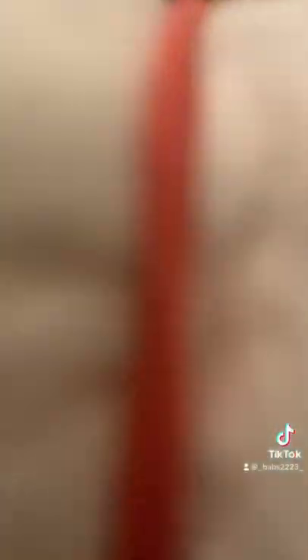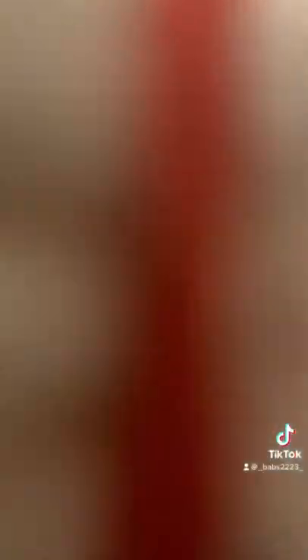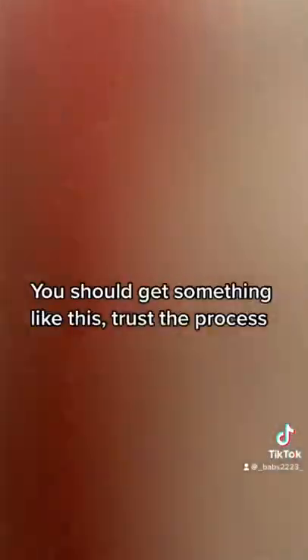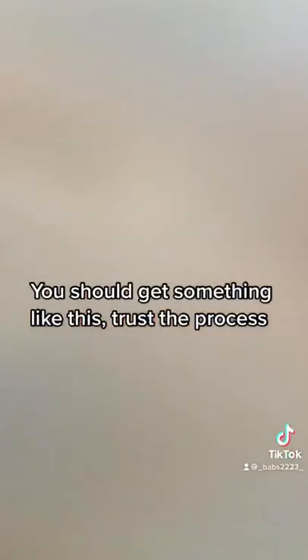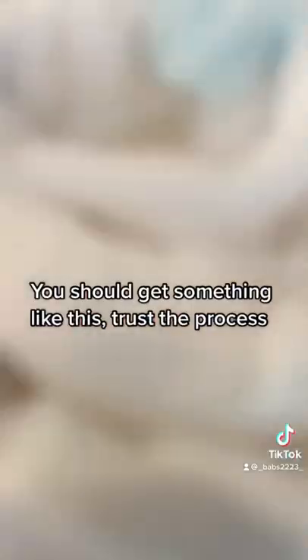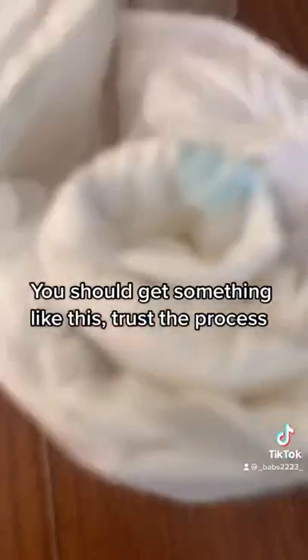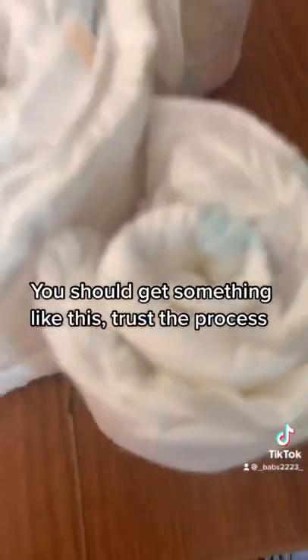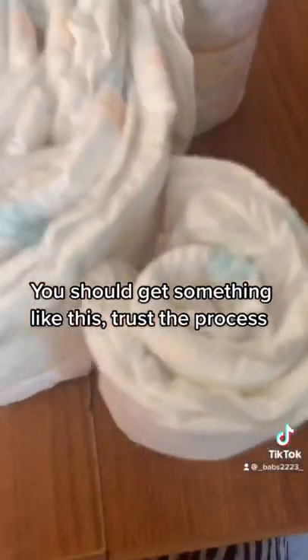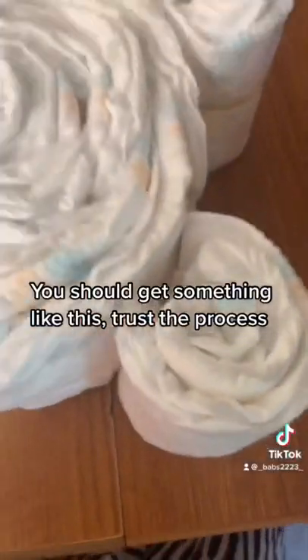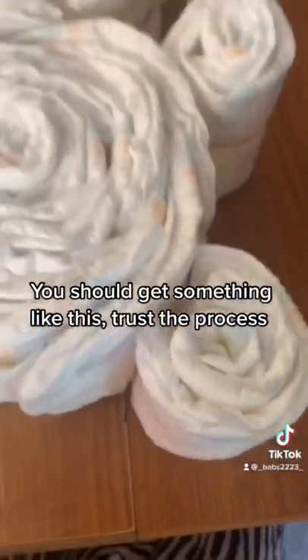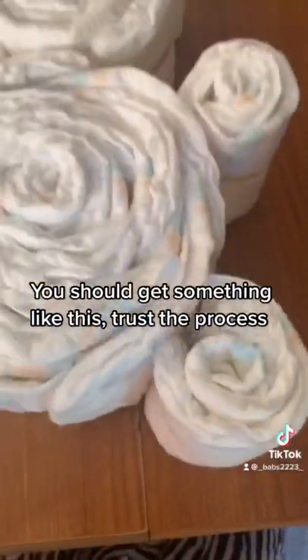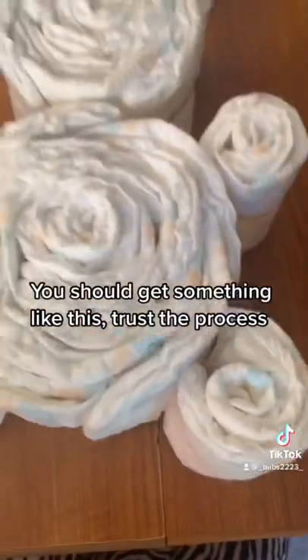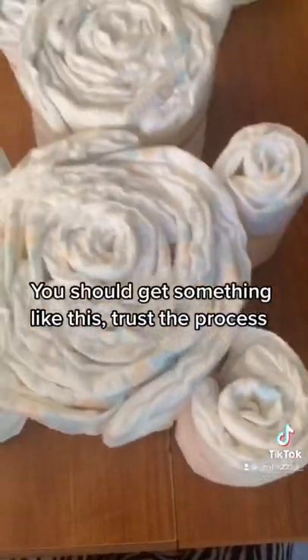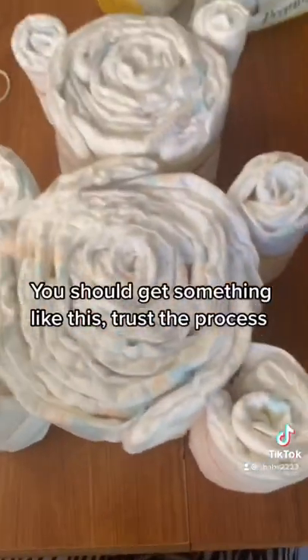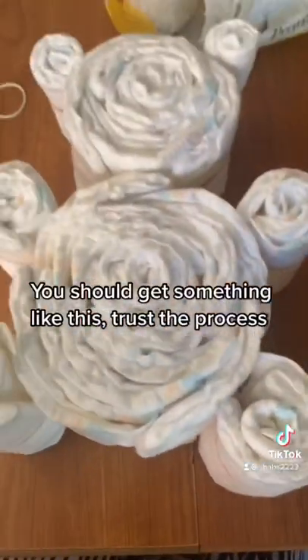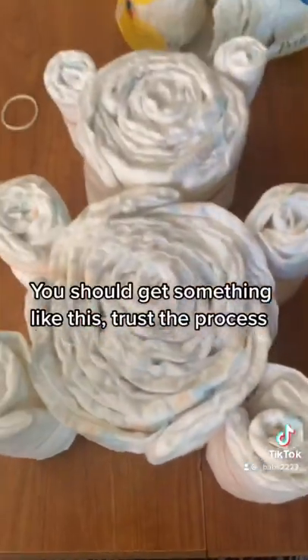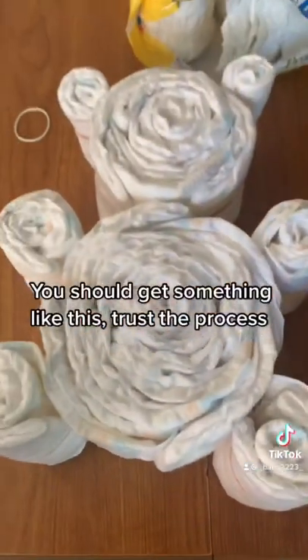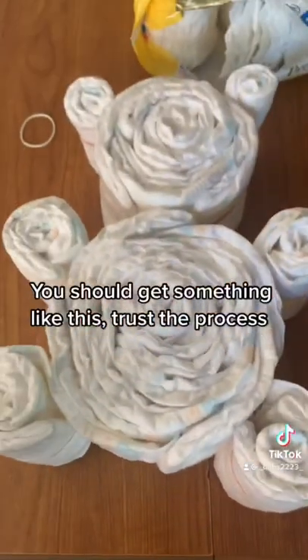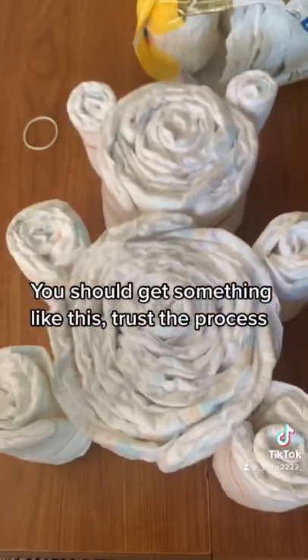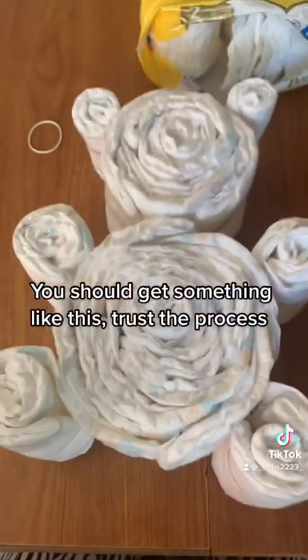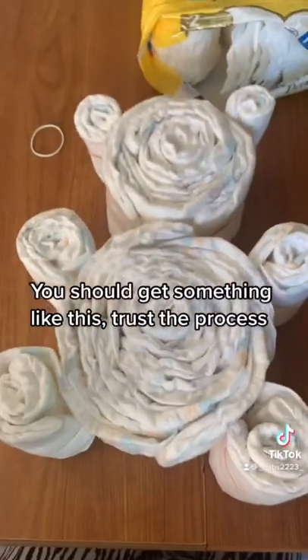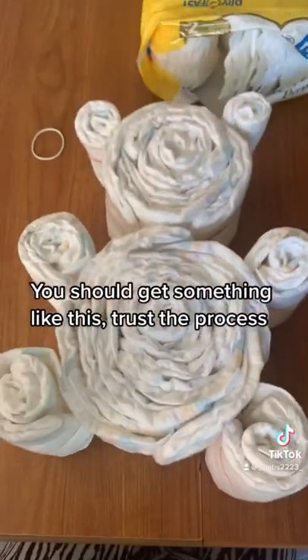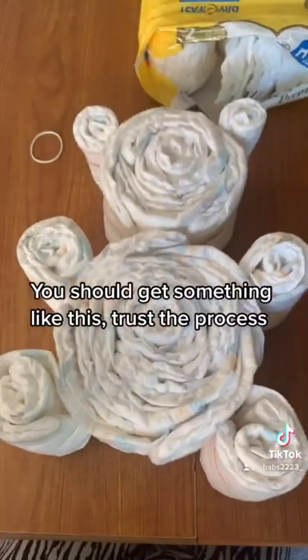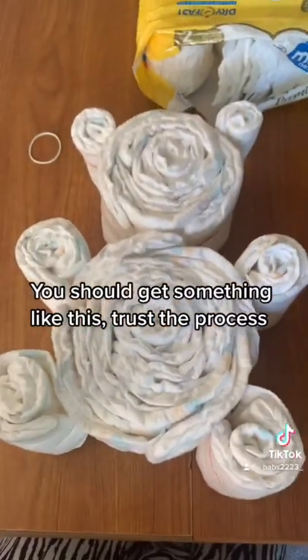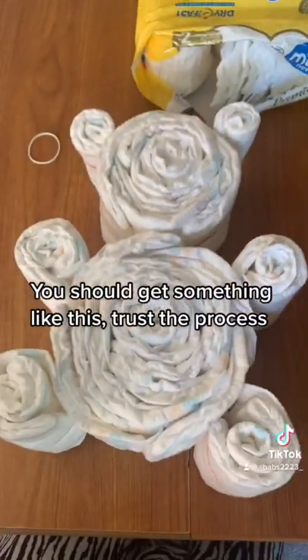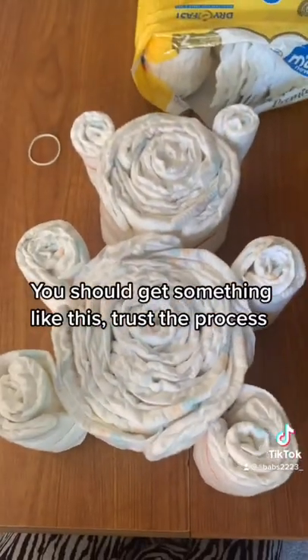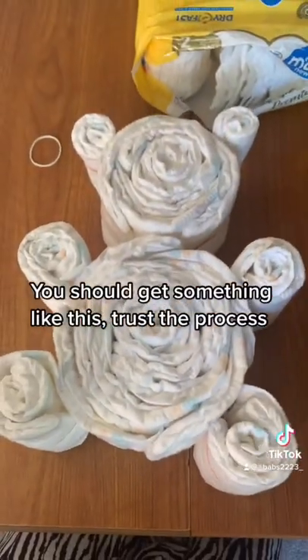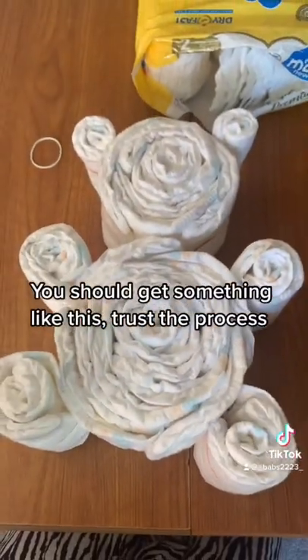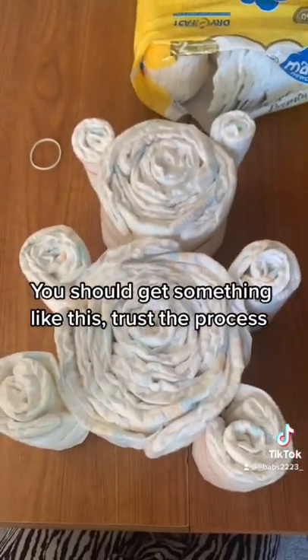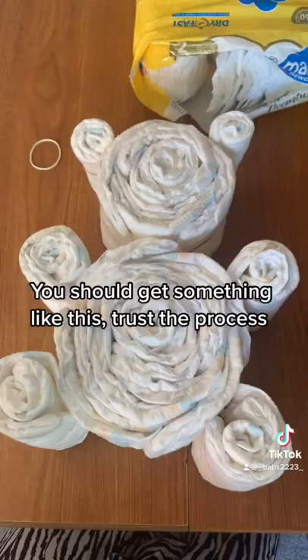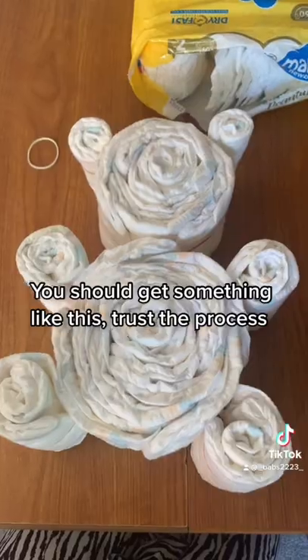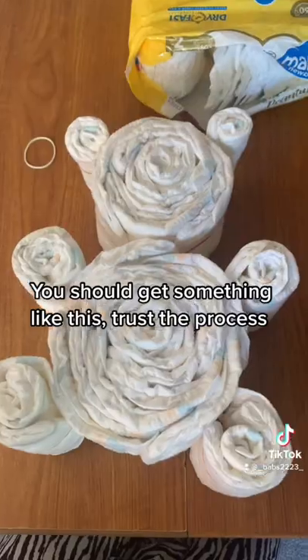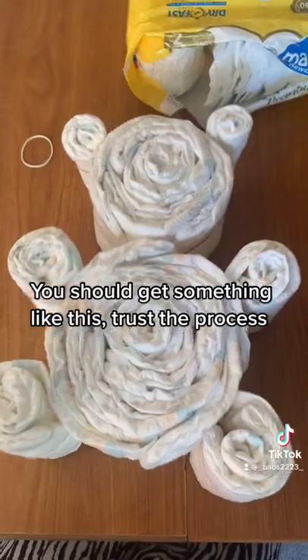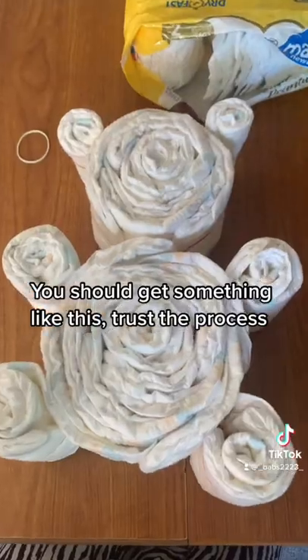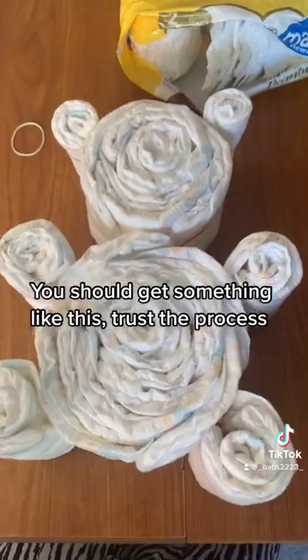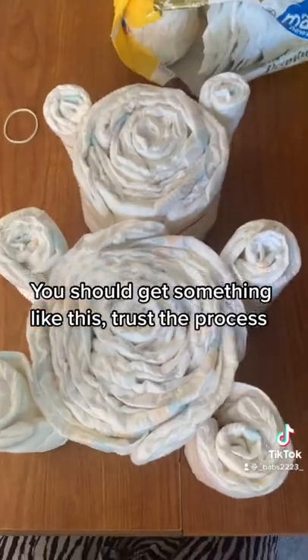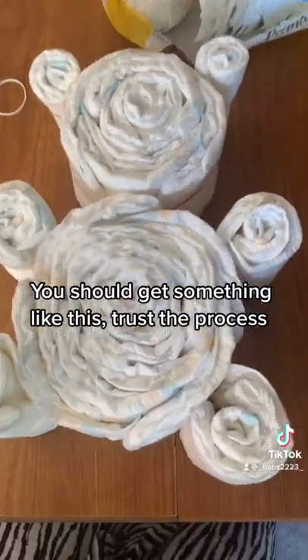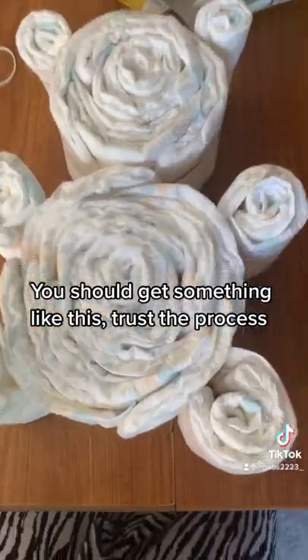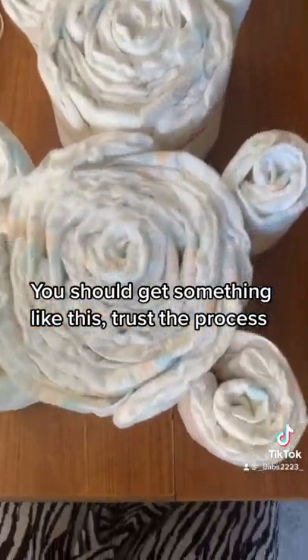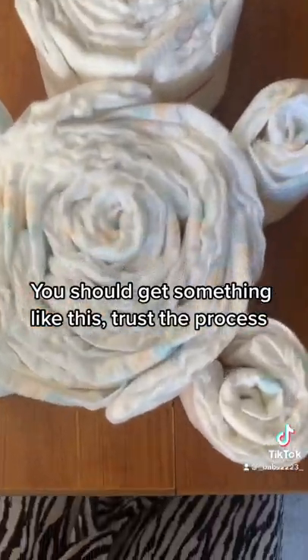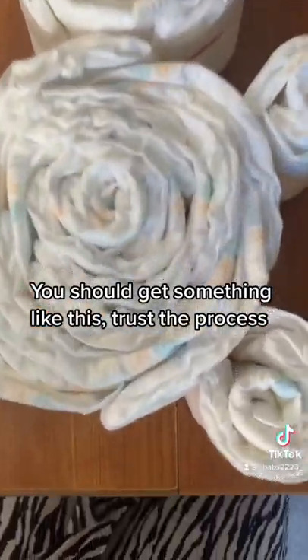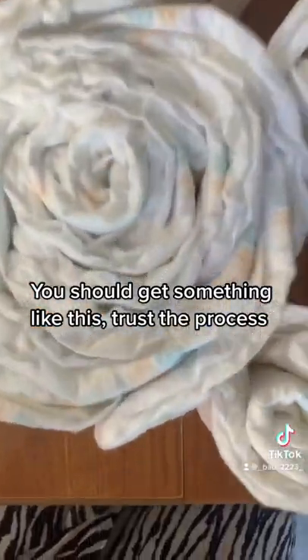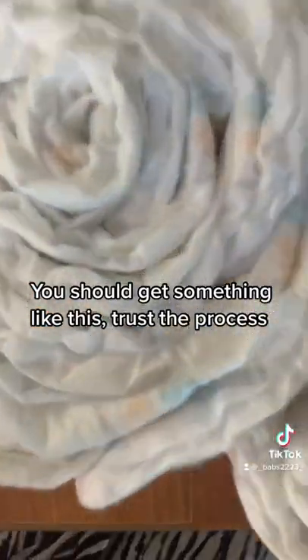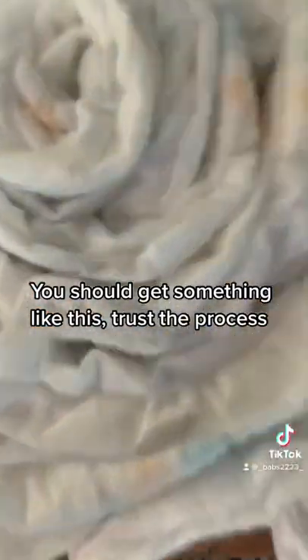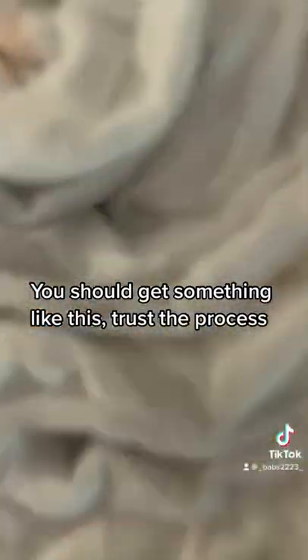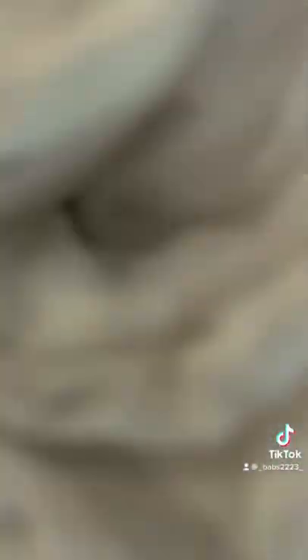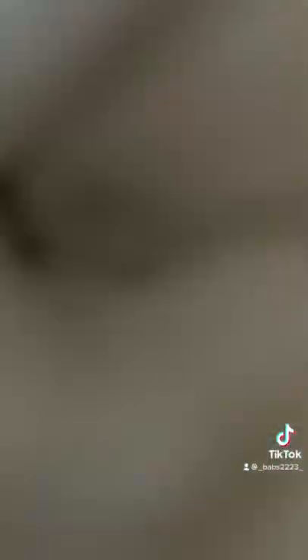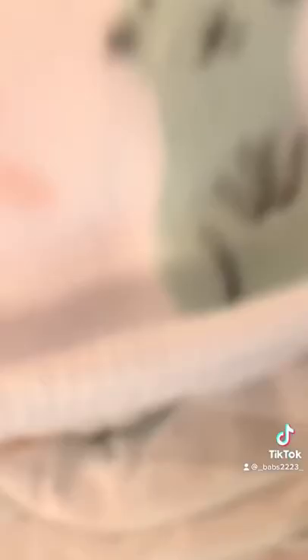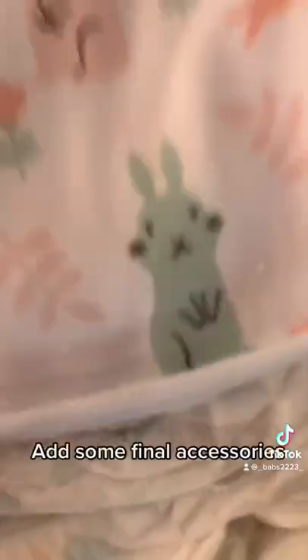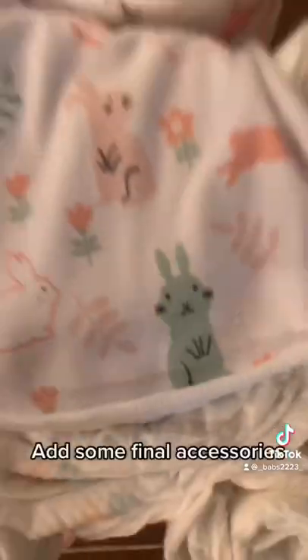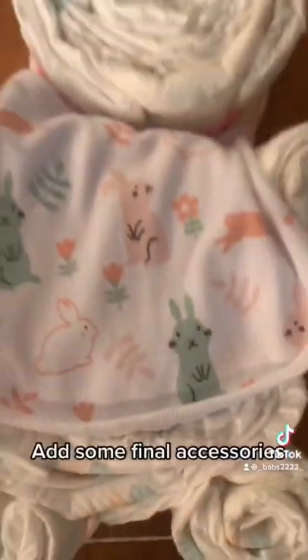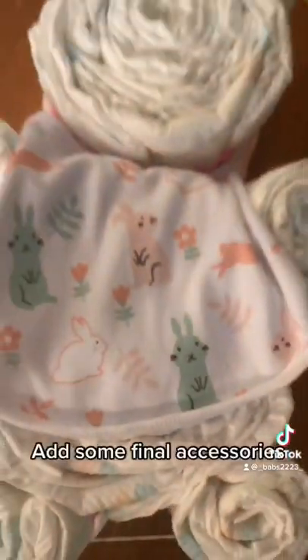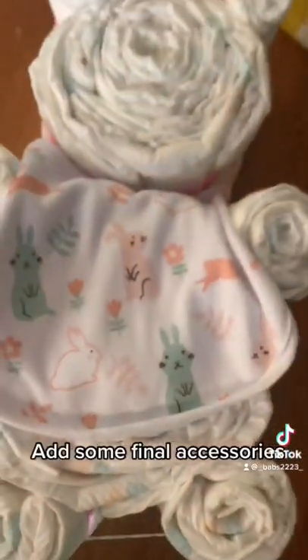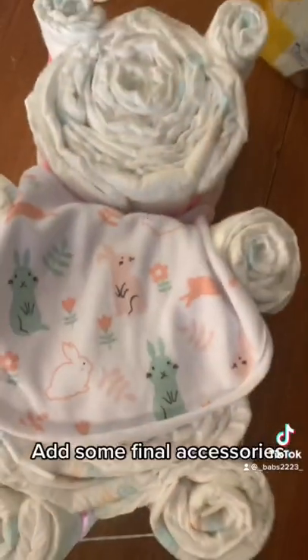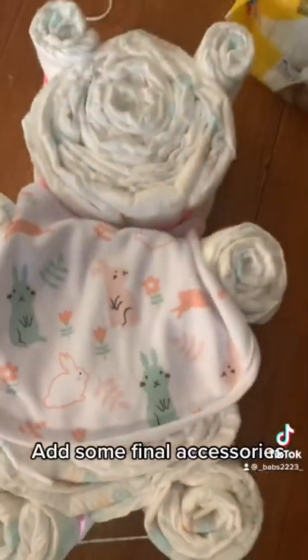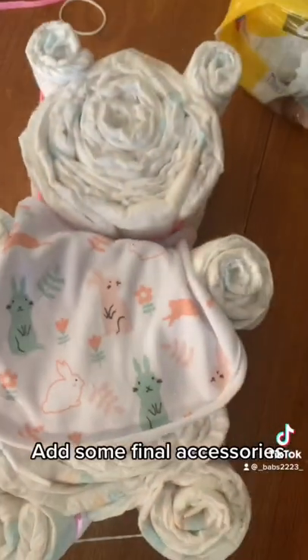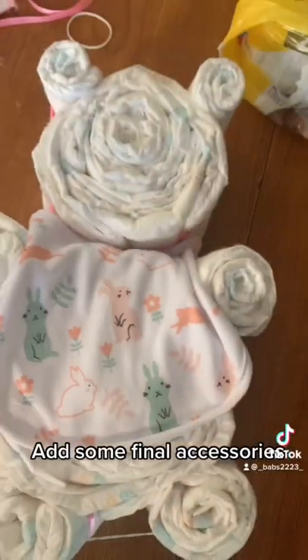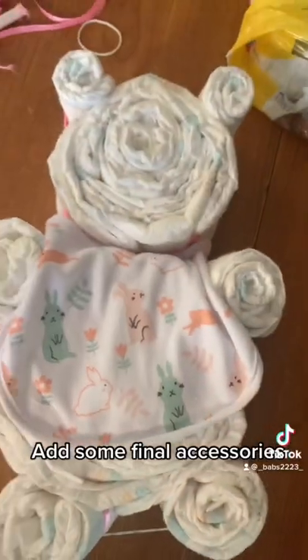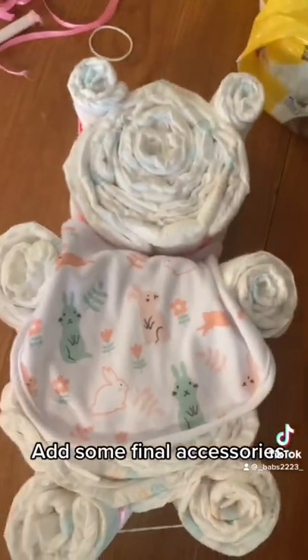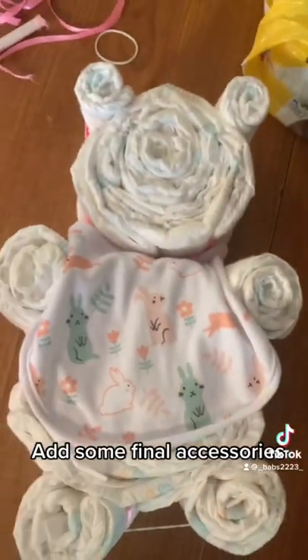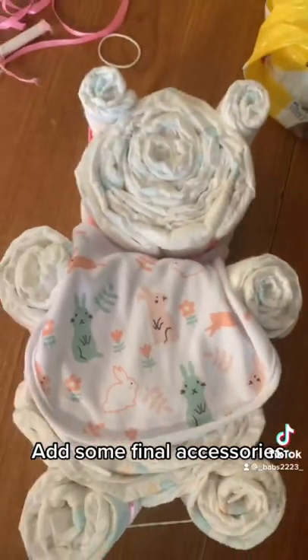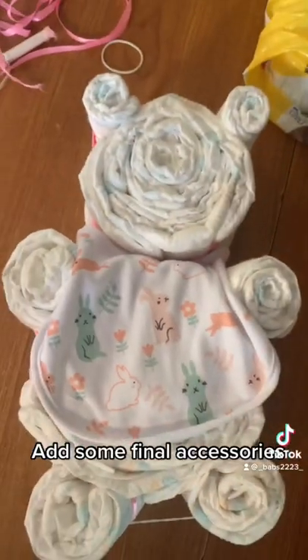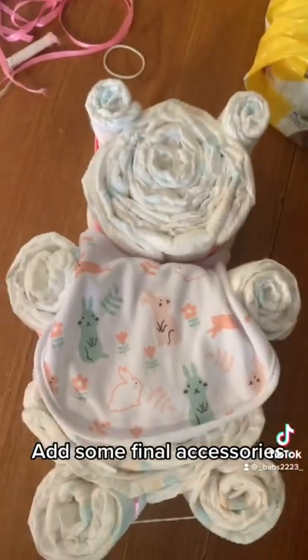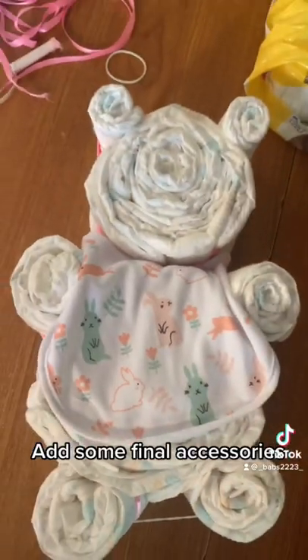You should get something like this. Trust the process. Add some final accessories.